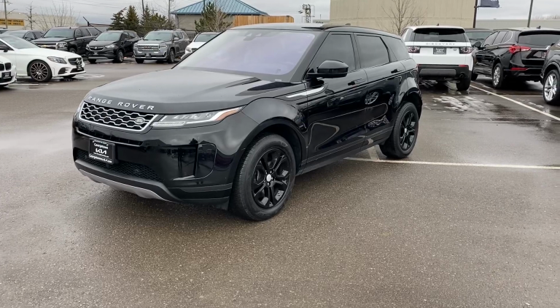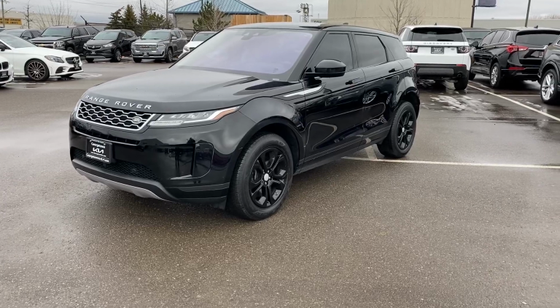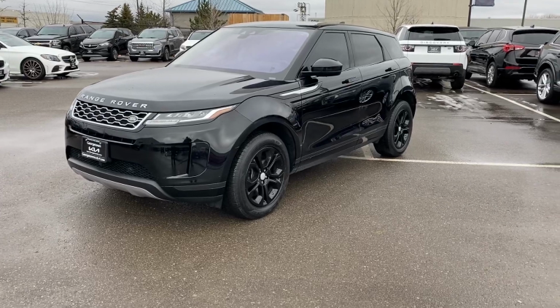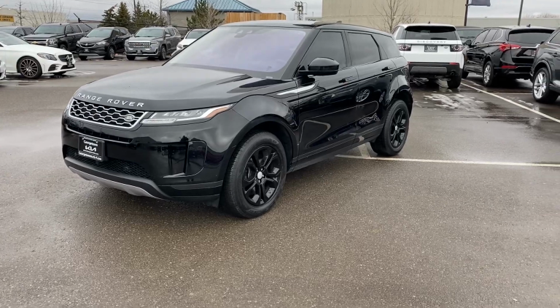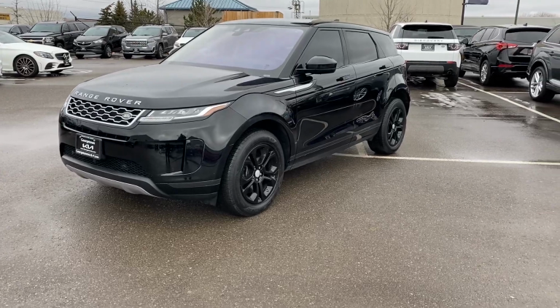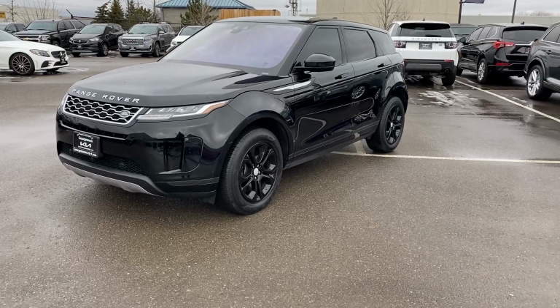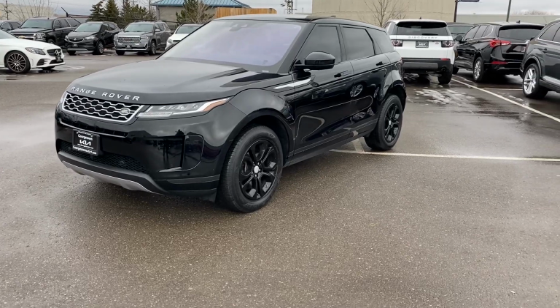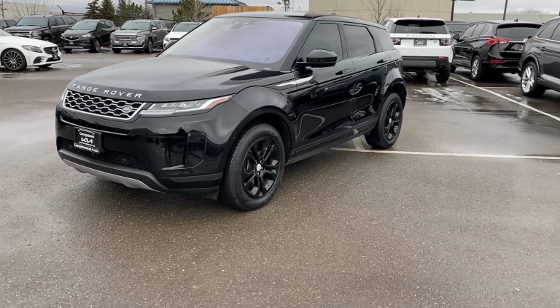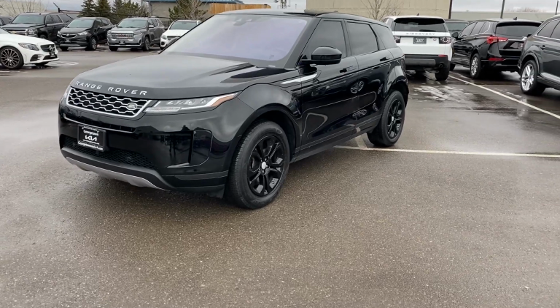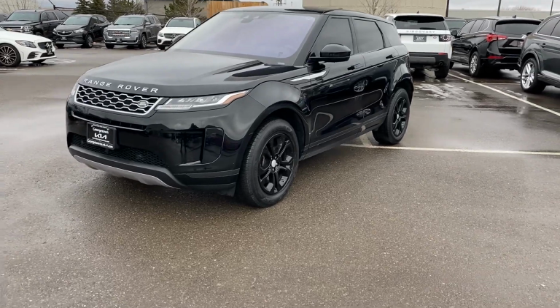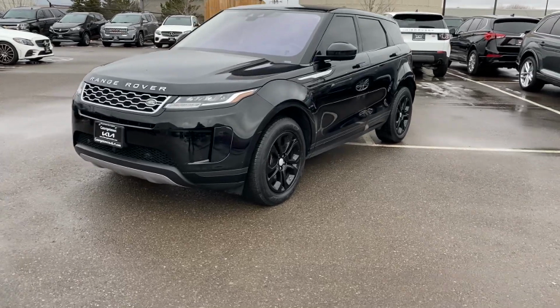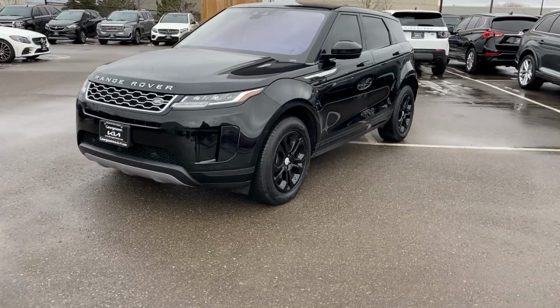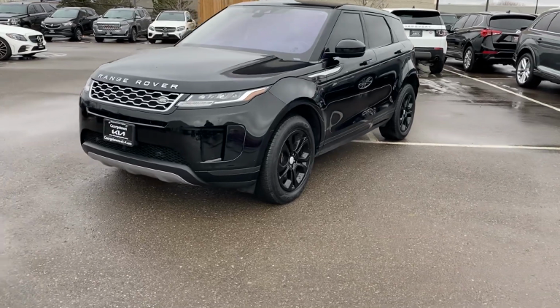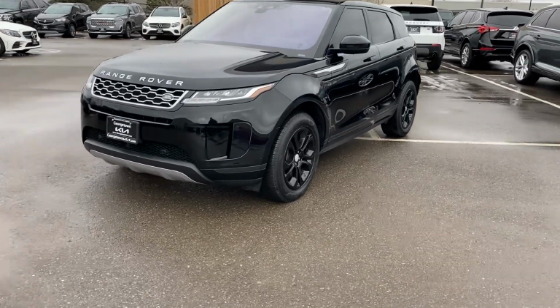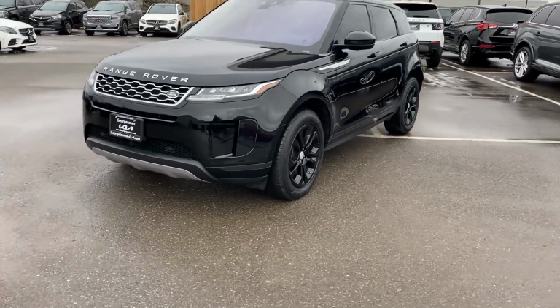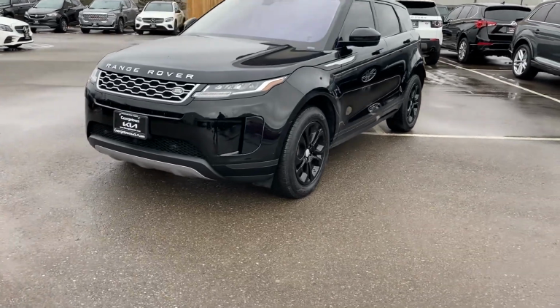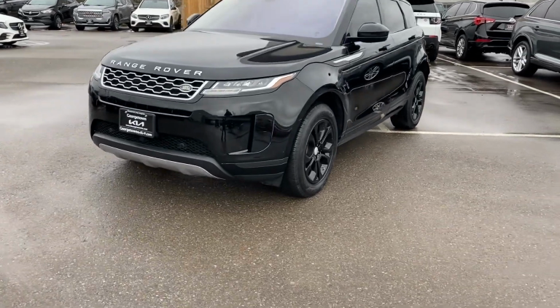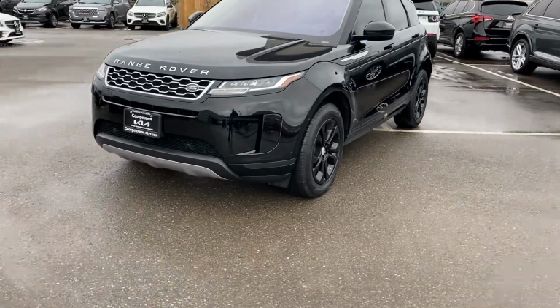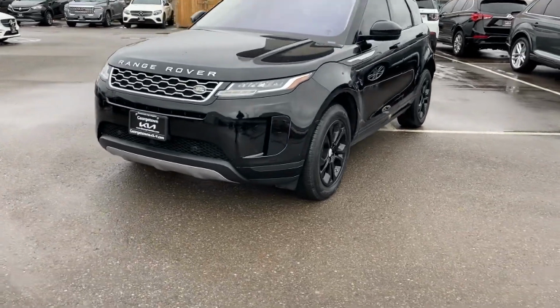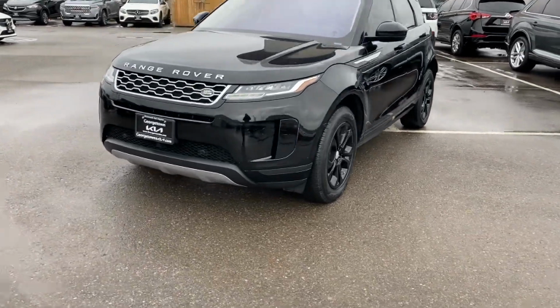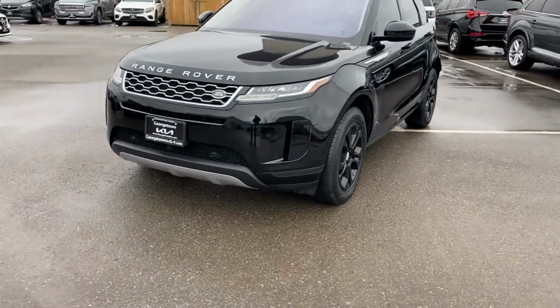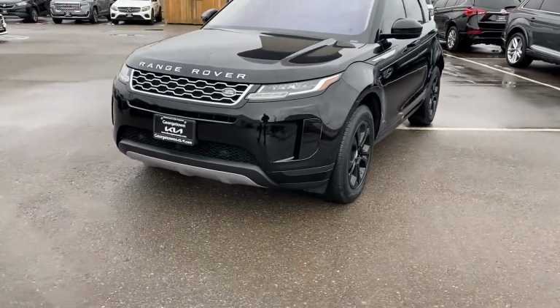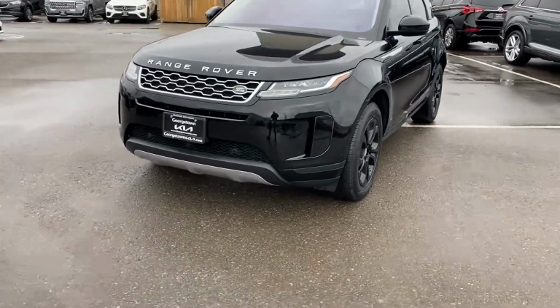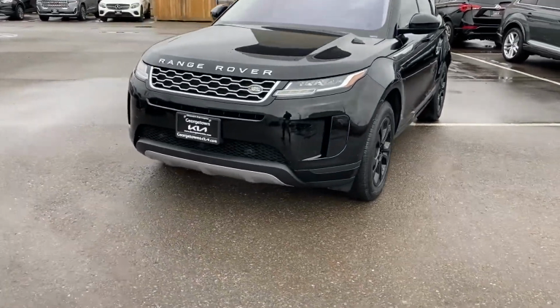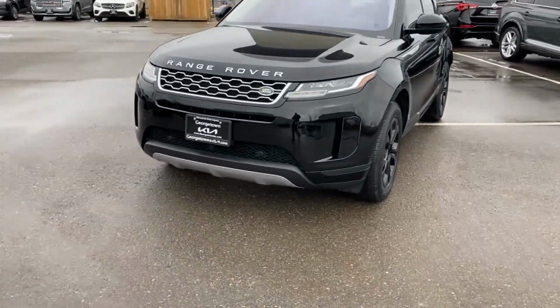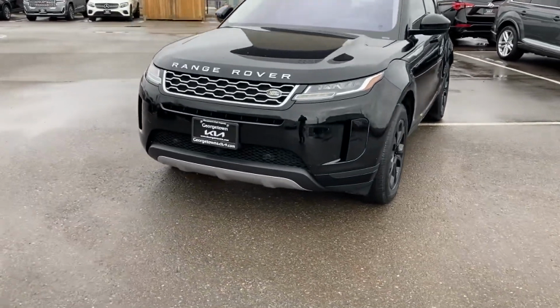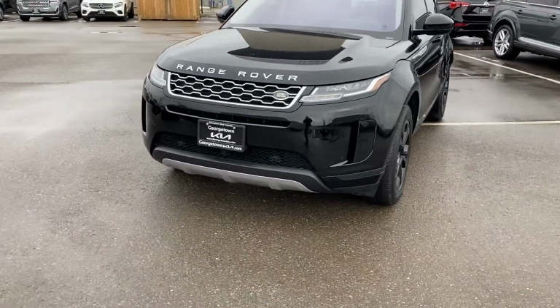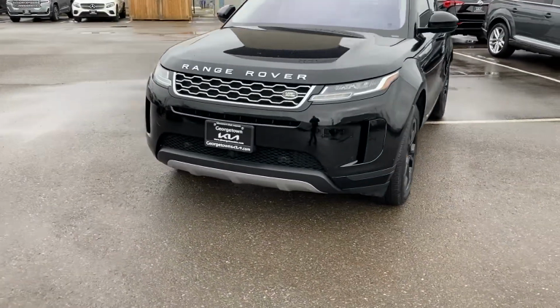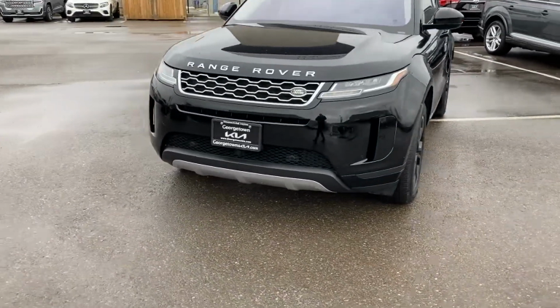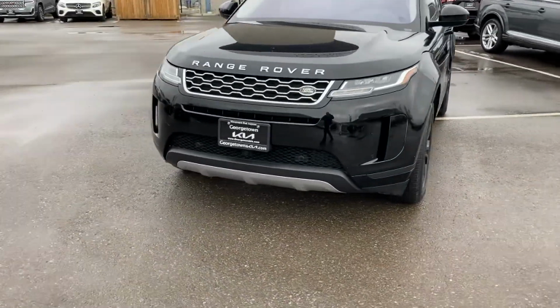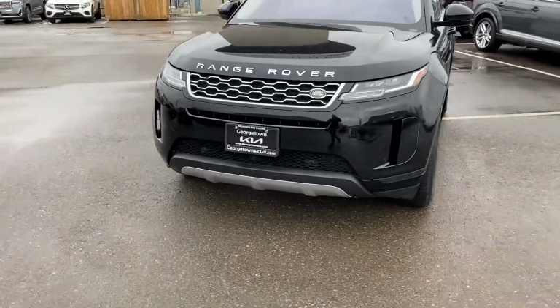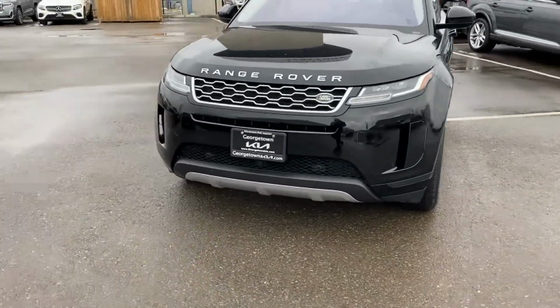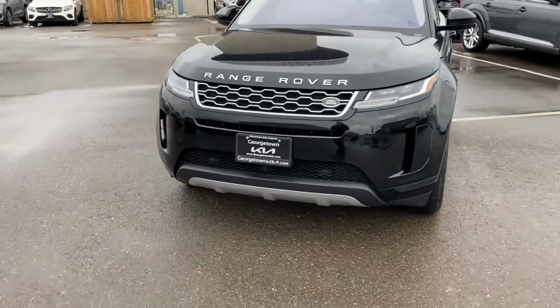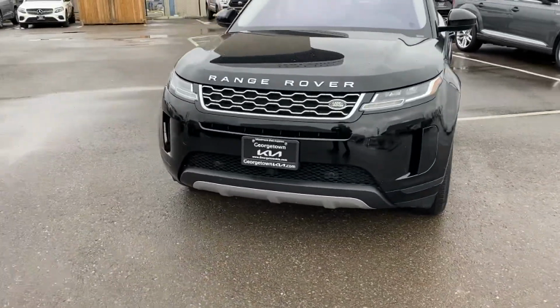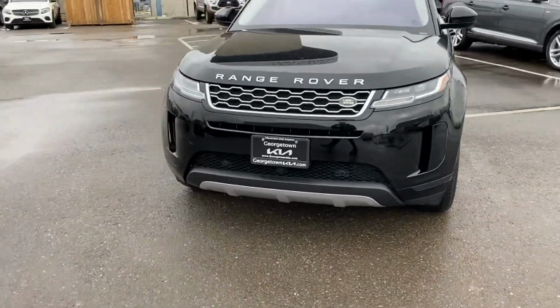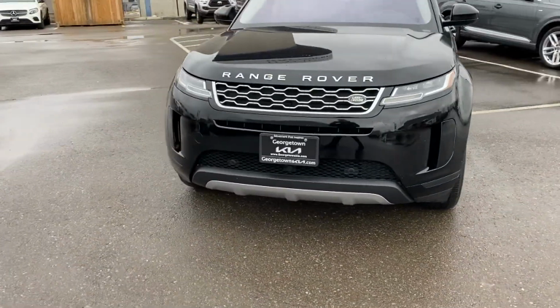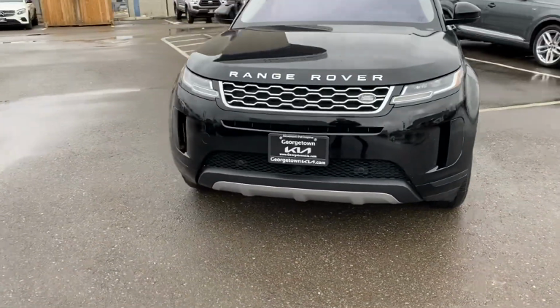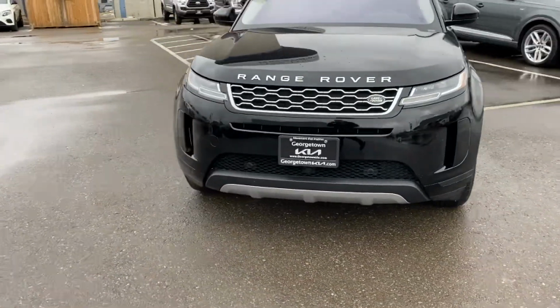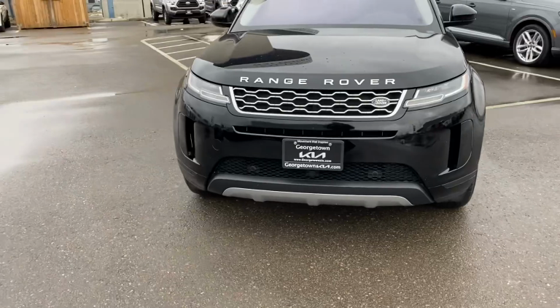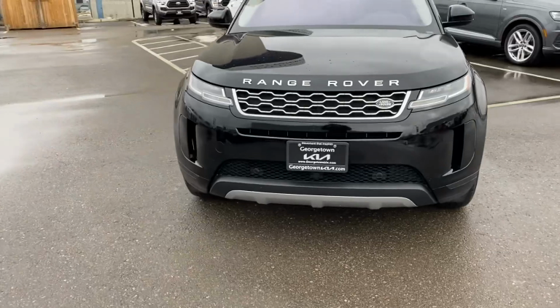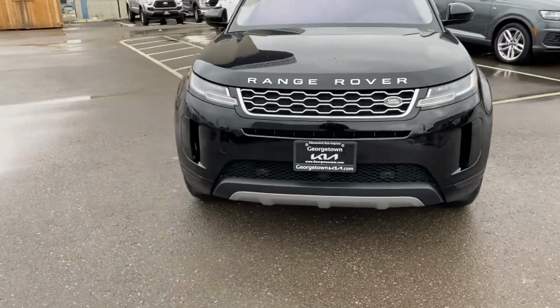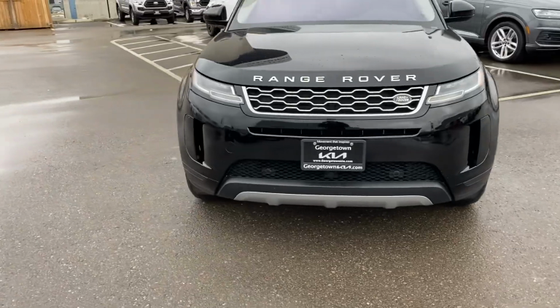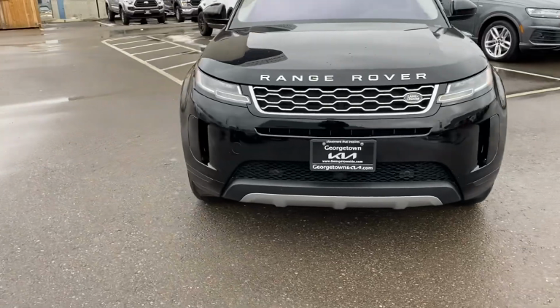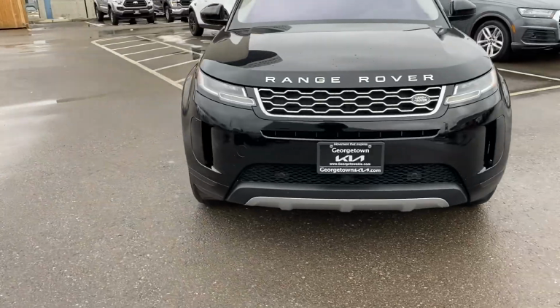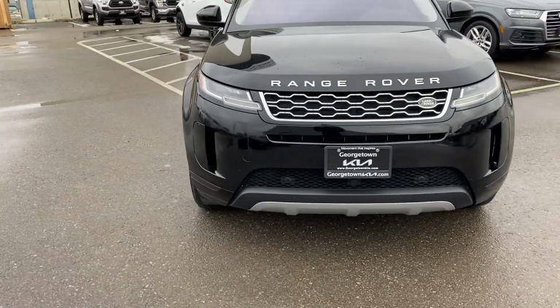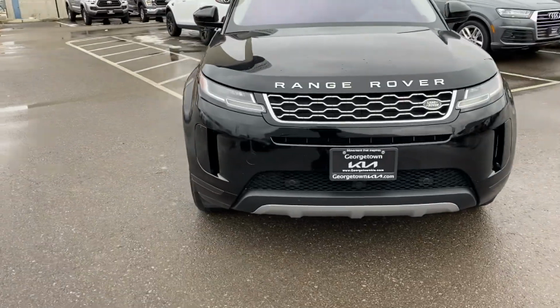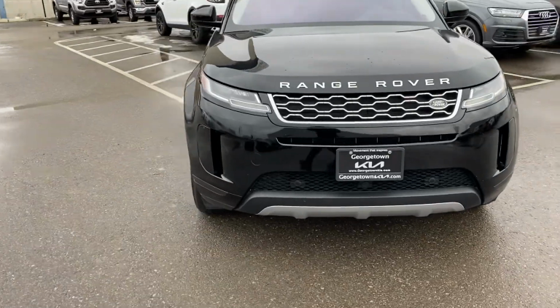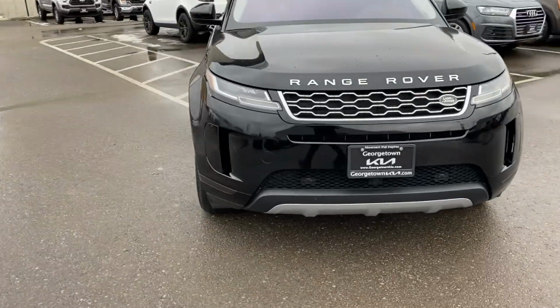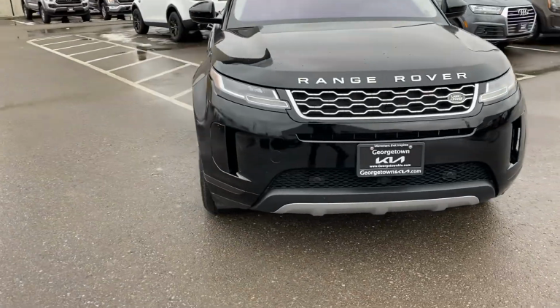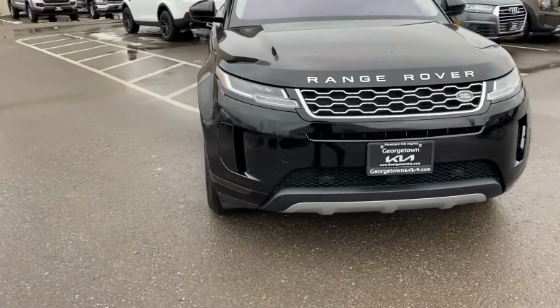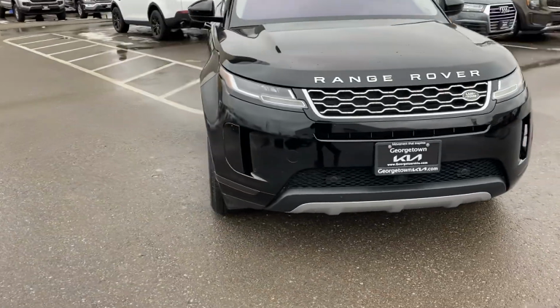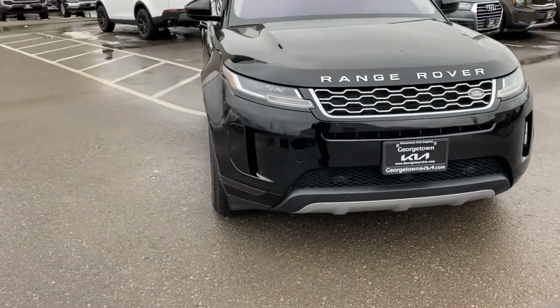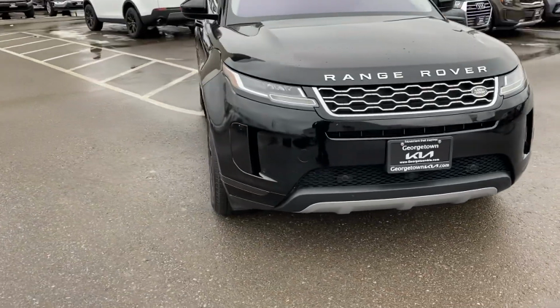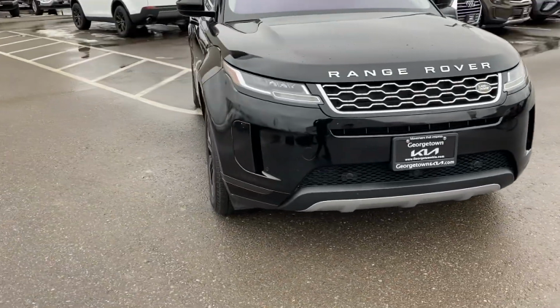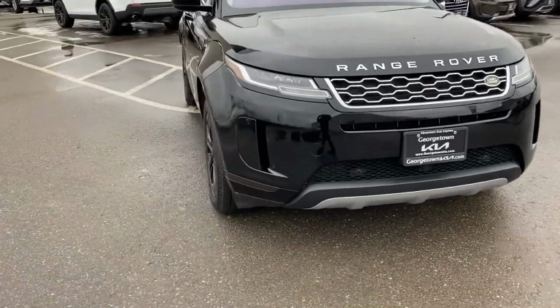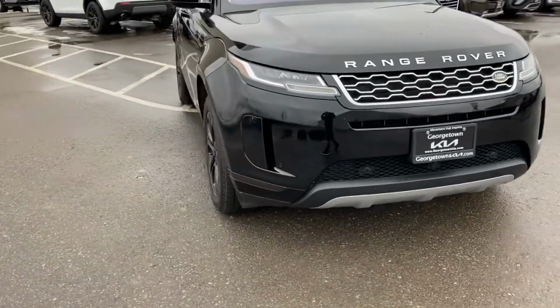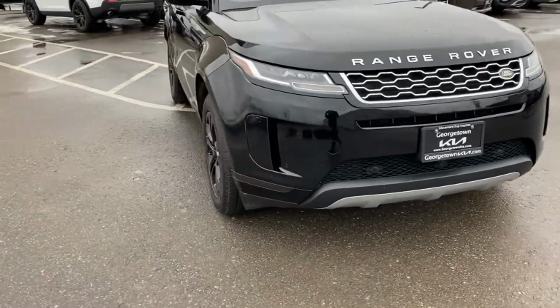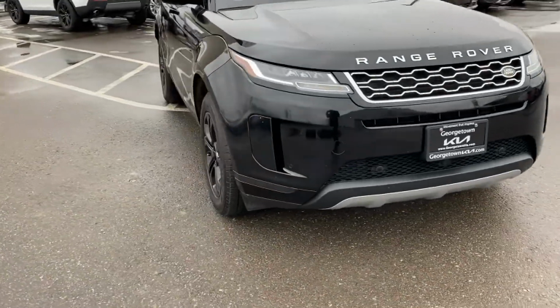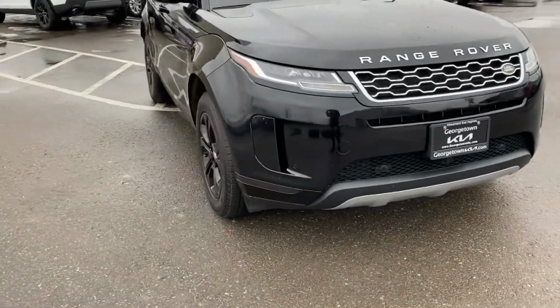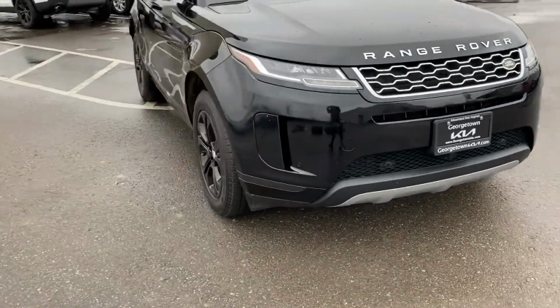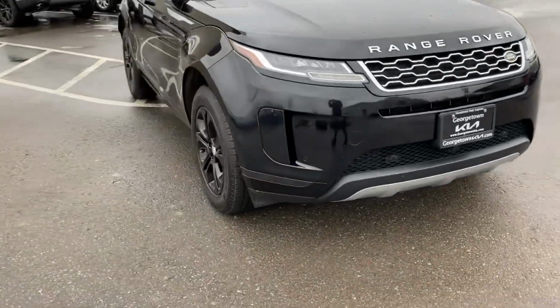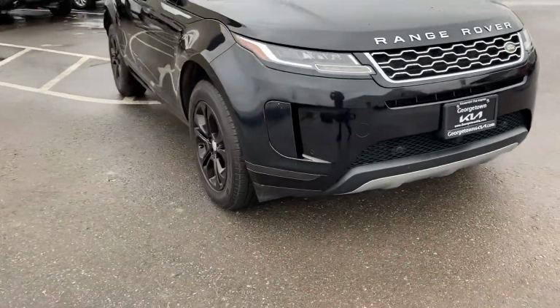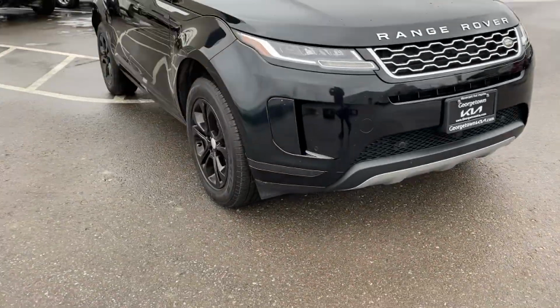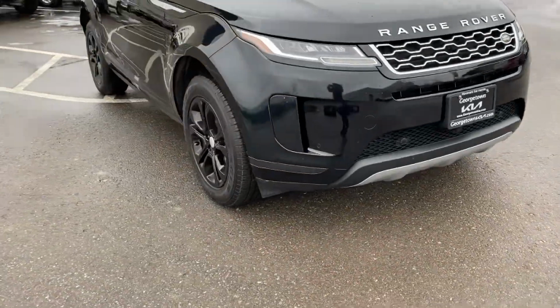Hi, it's Adrian here at Georgetown Kia. Just want to thank you for the interest in the 2020 Land Rover Range Rover E-Volt Package.